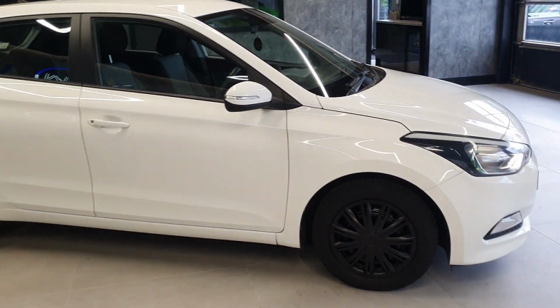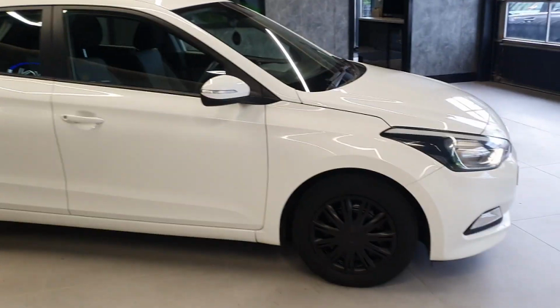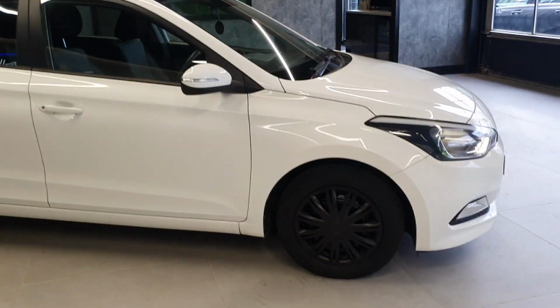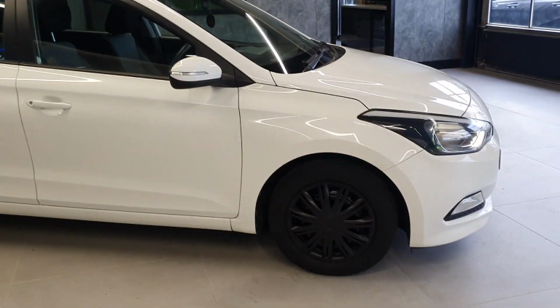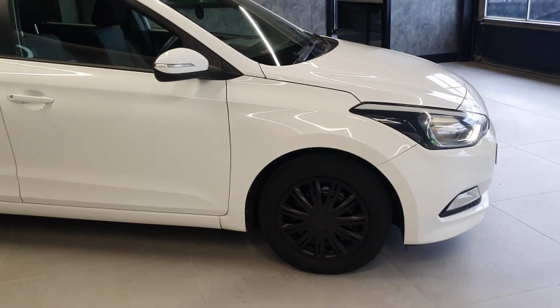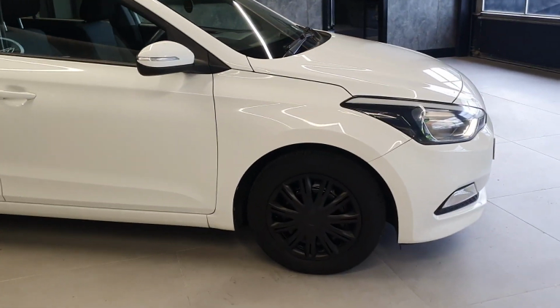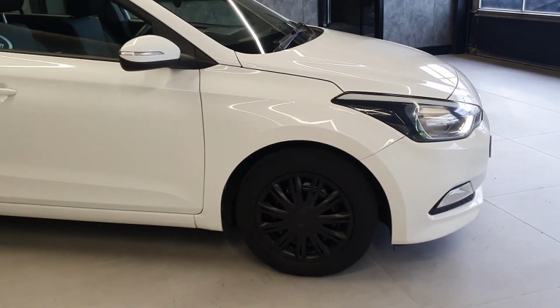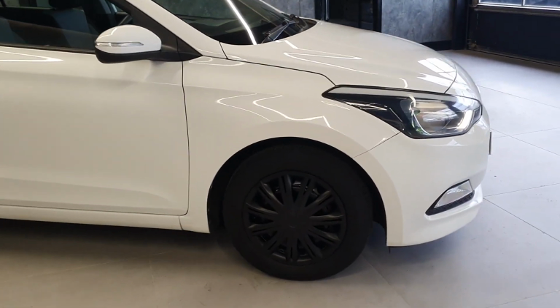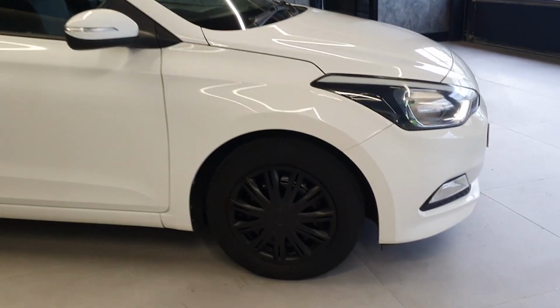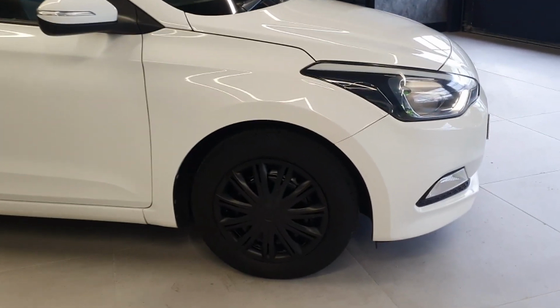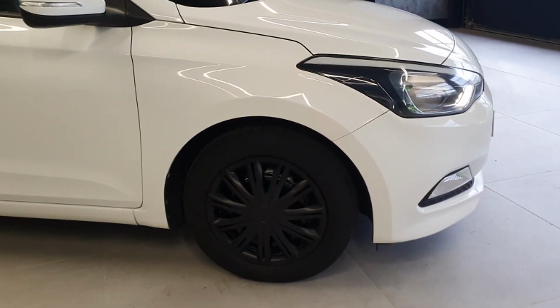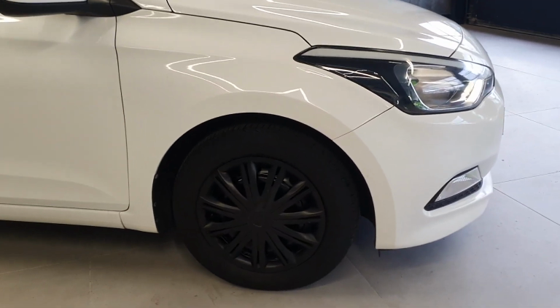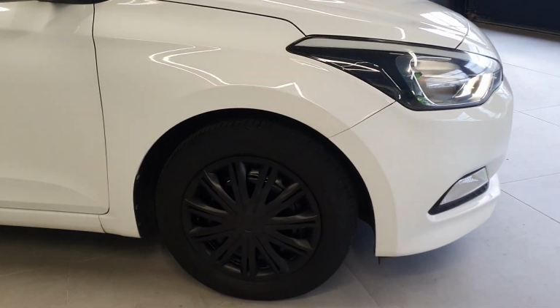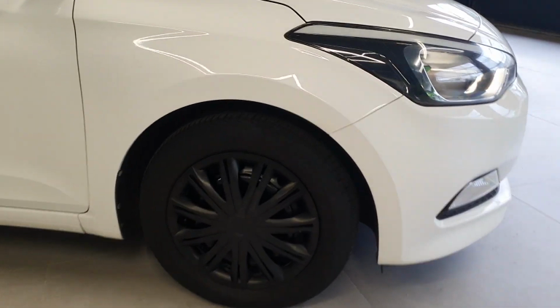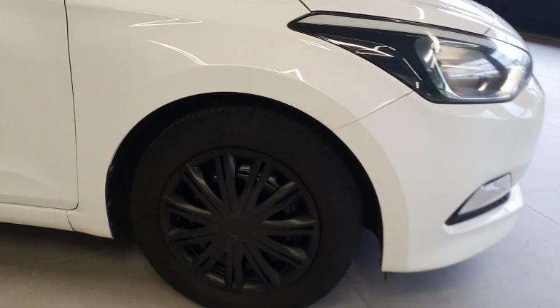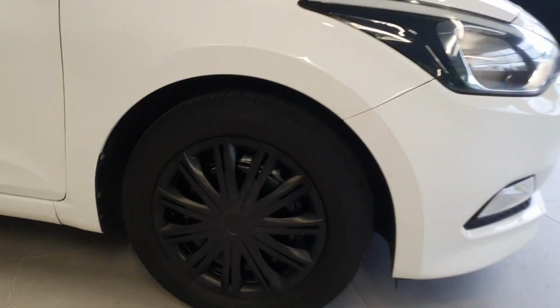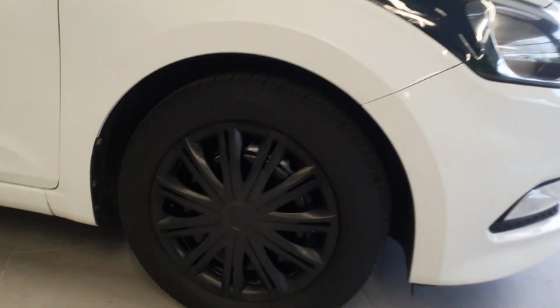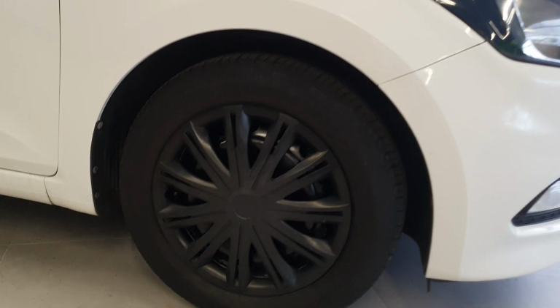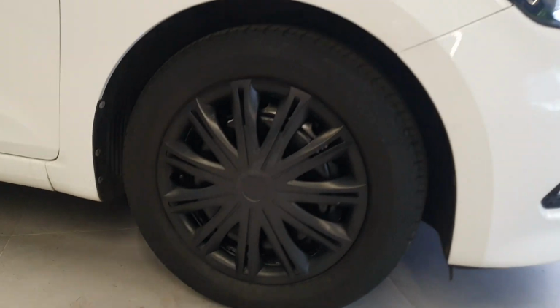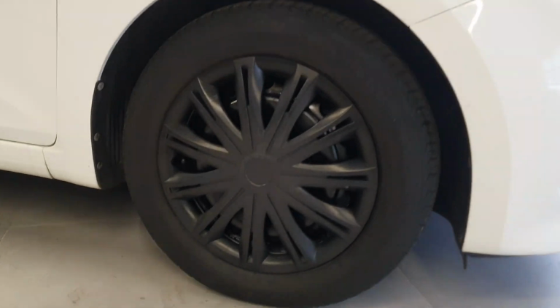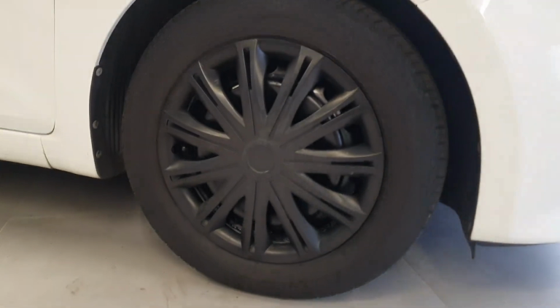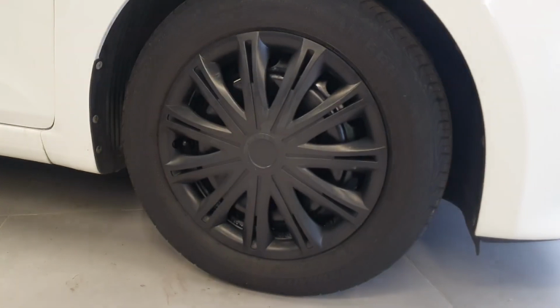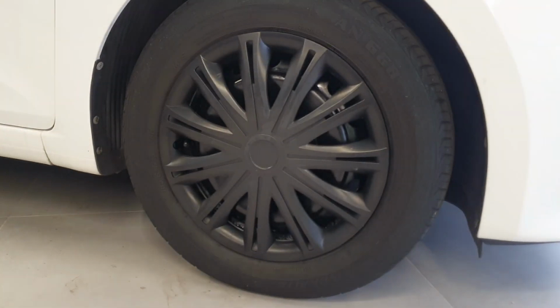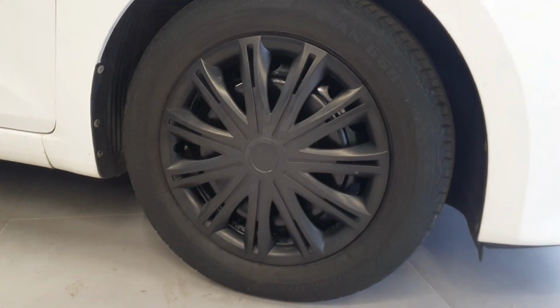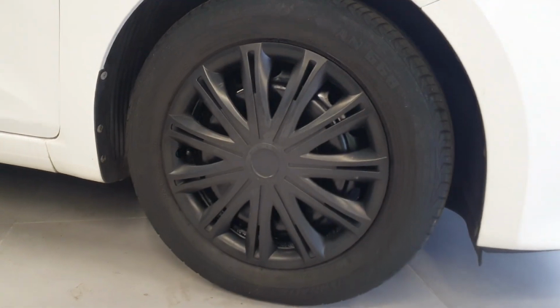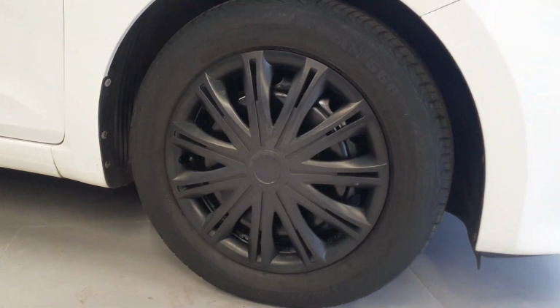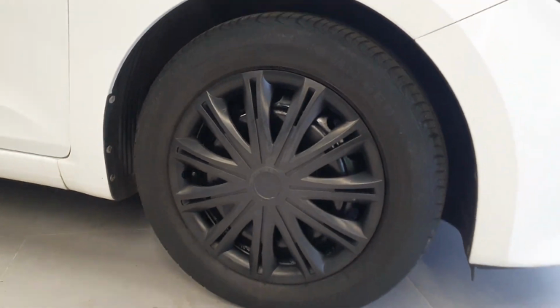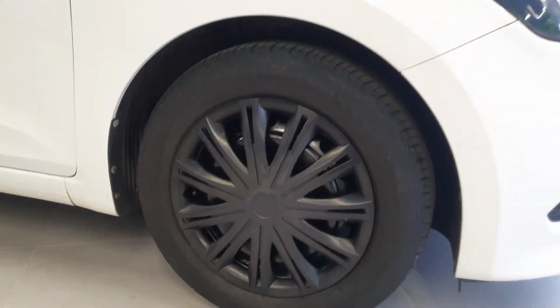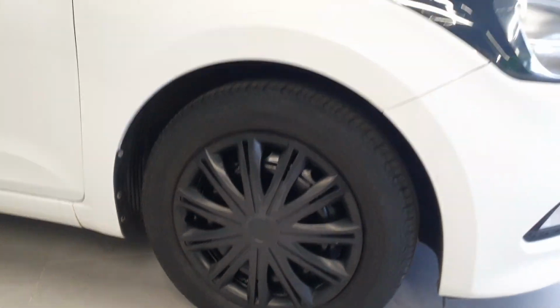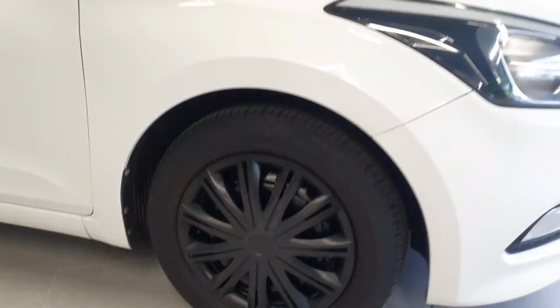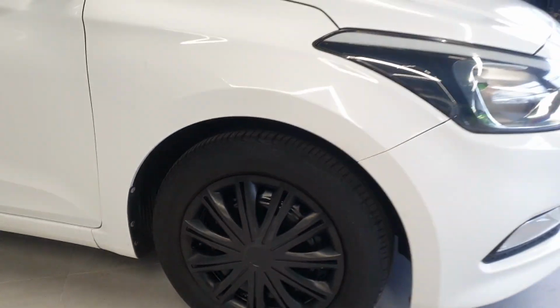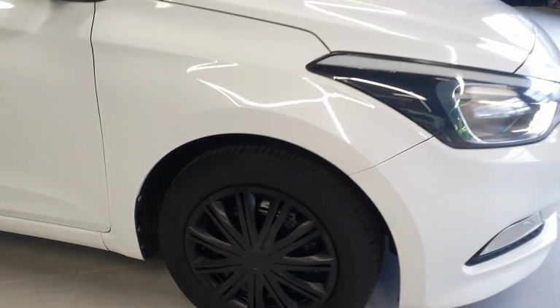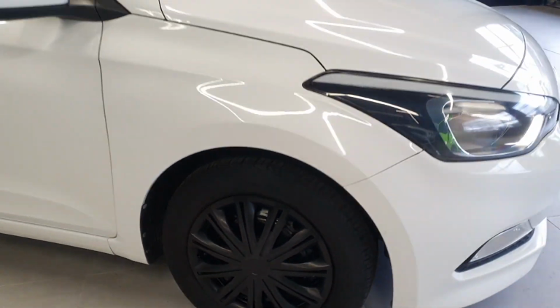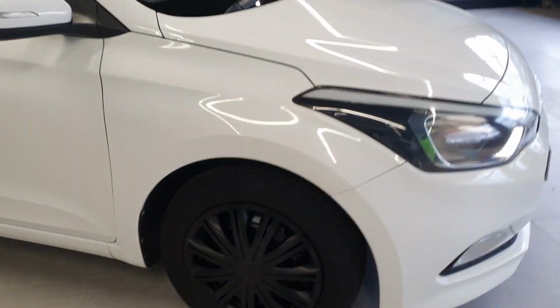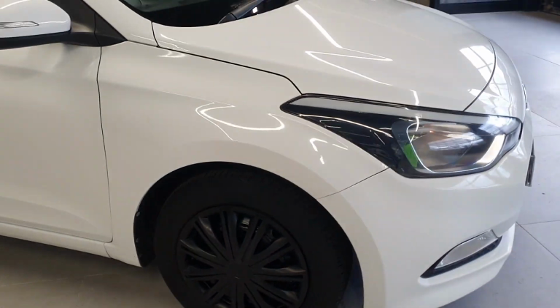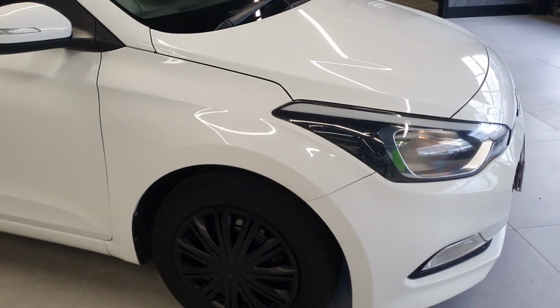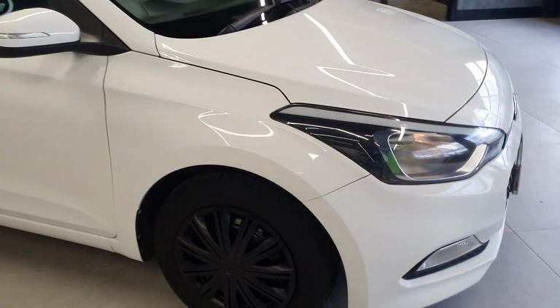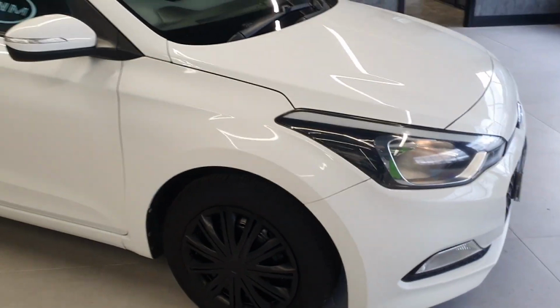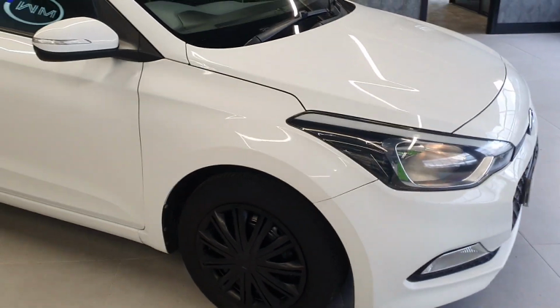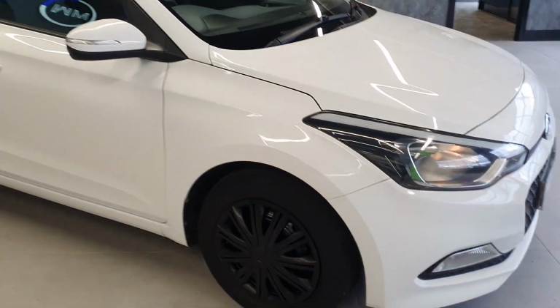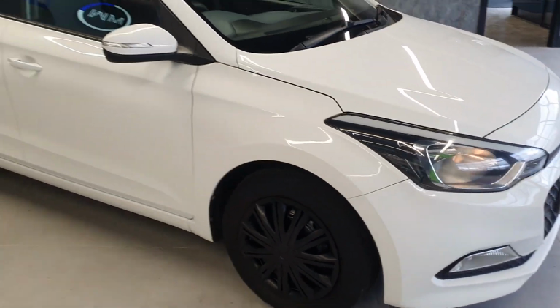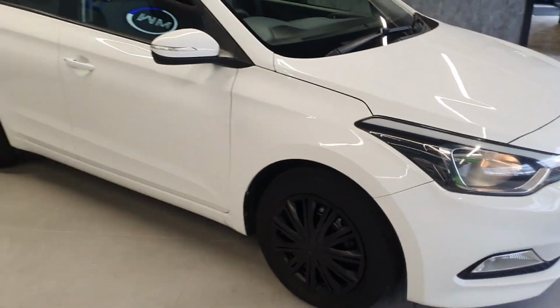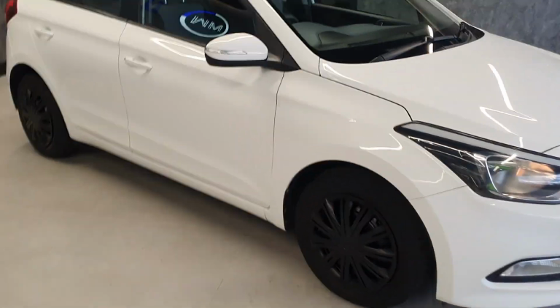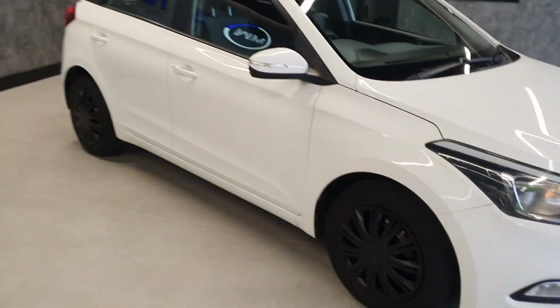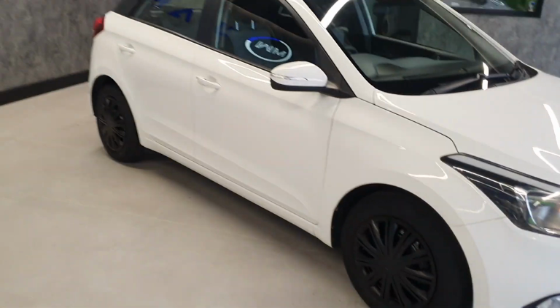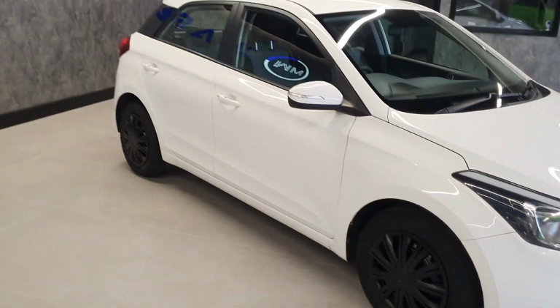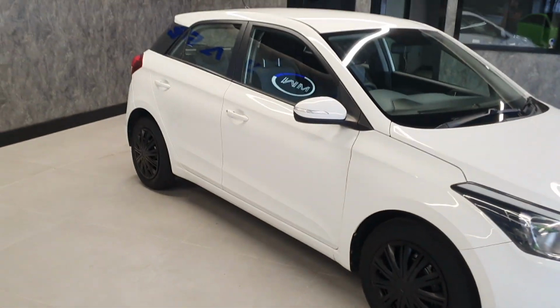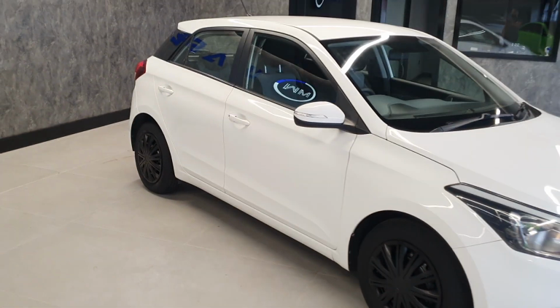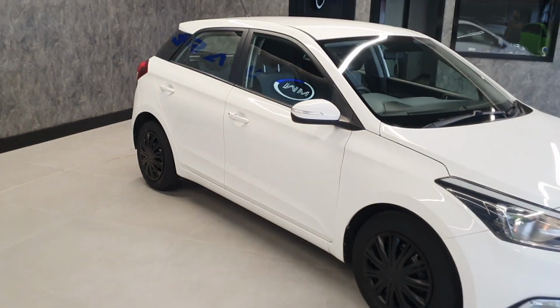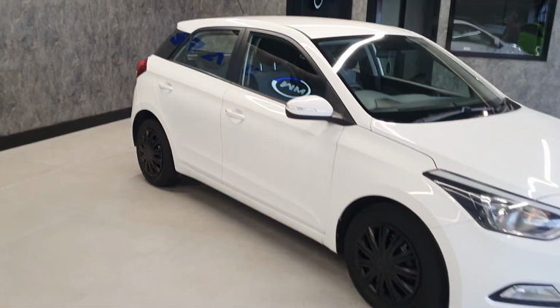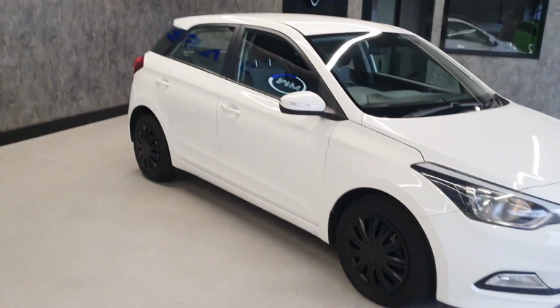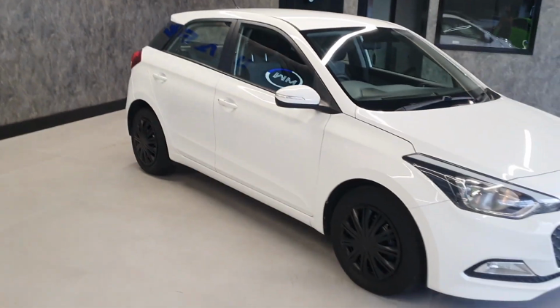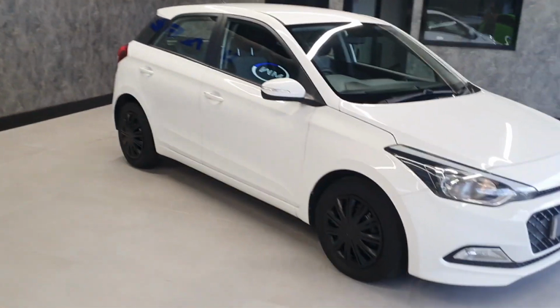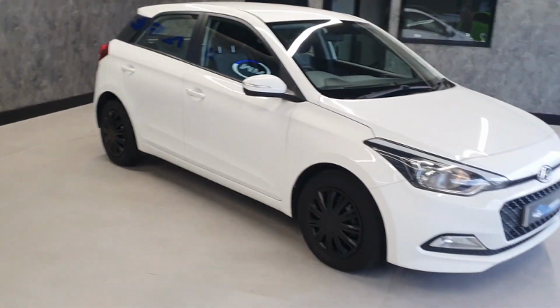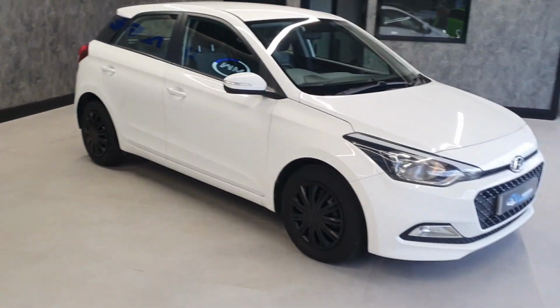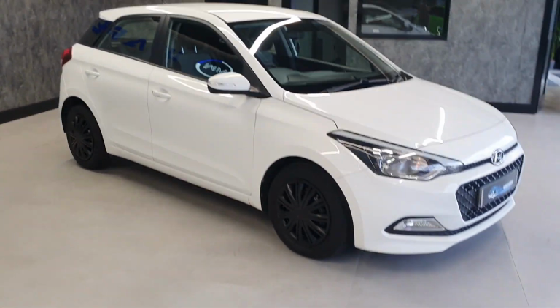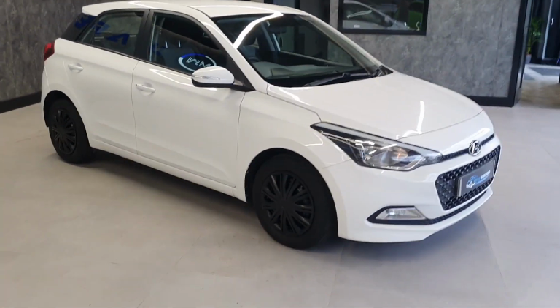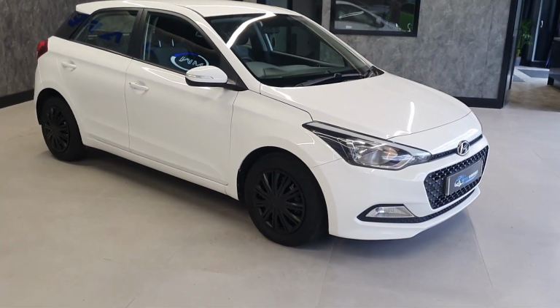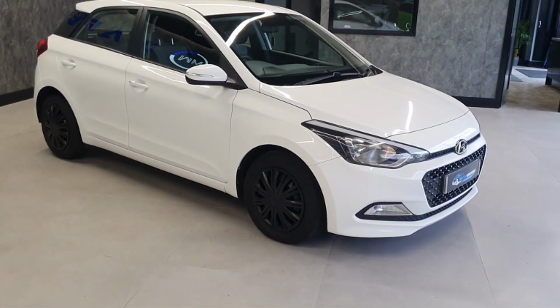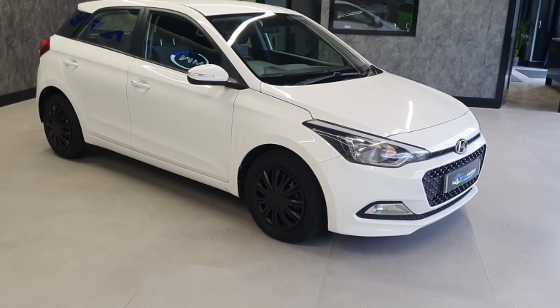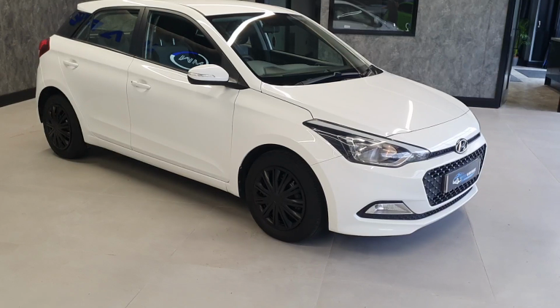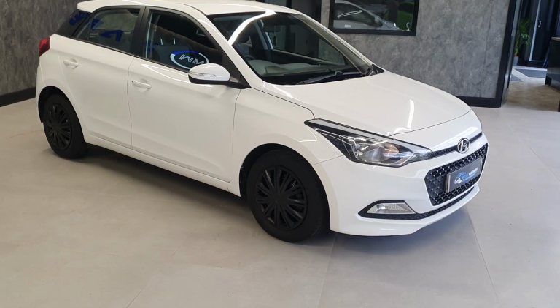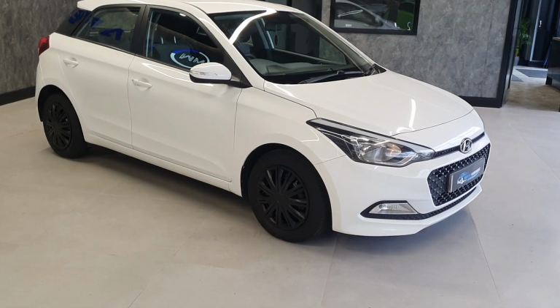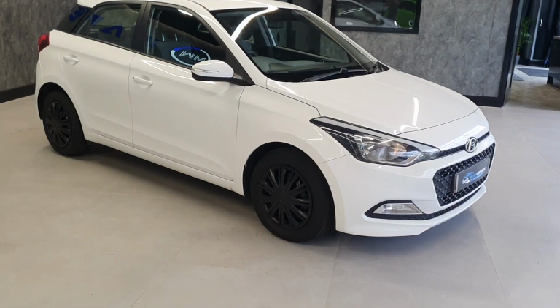It's got these quite smart little motorsport black wheel covers on, which give it a little bit more of a sporty look, as it were.